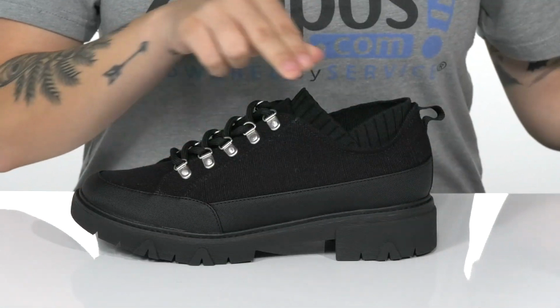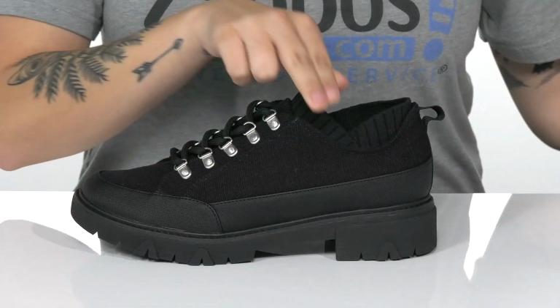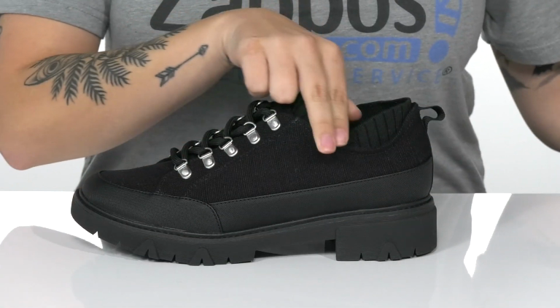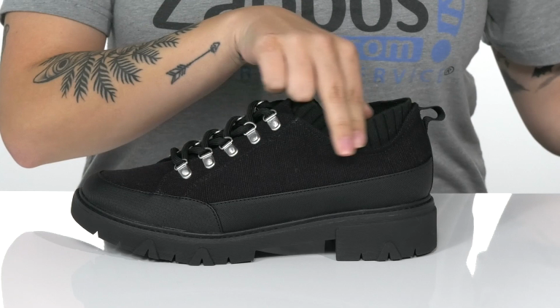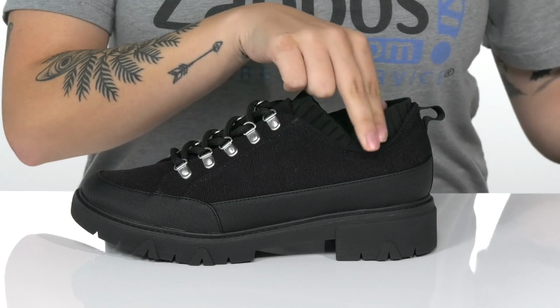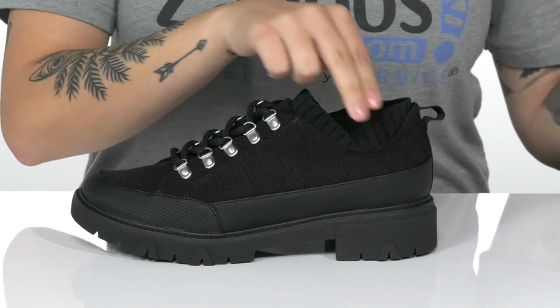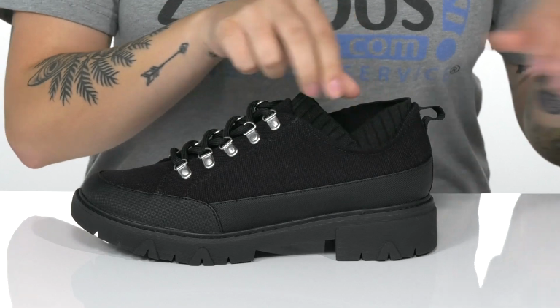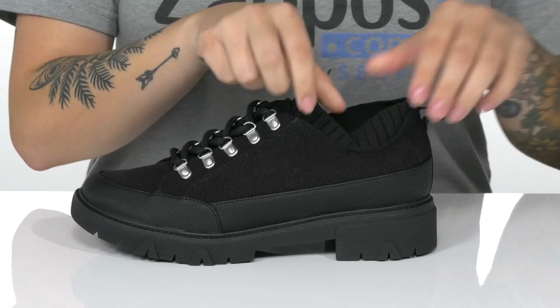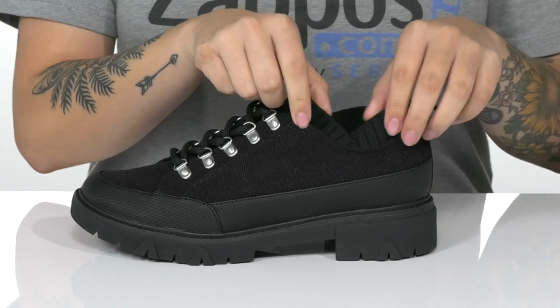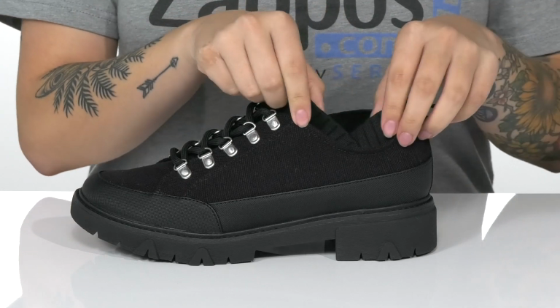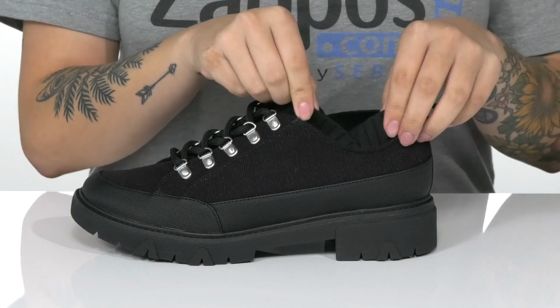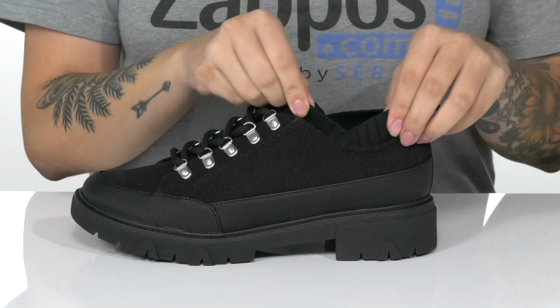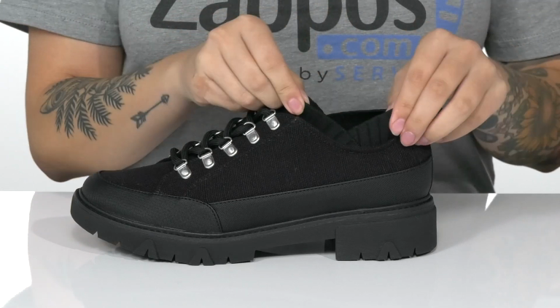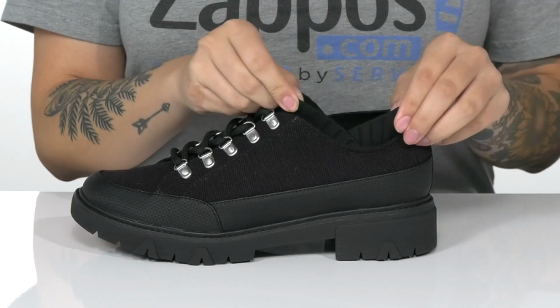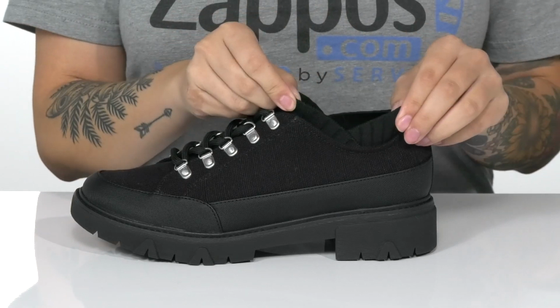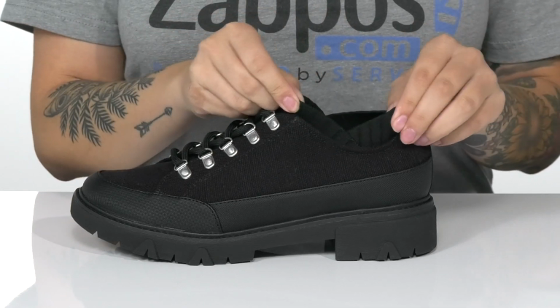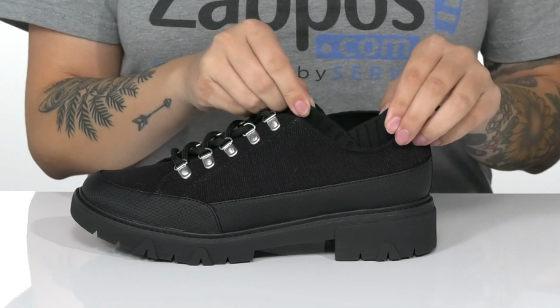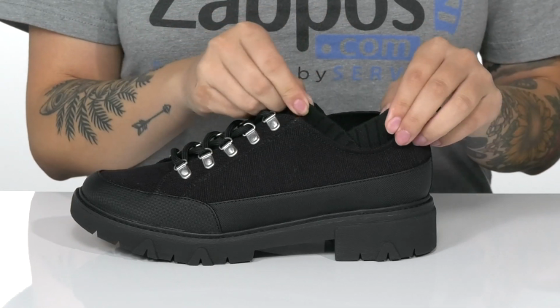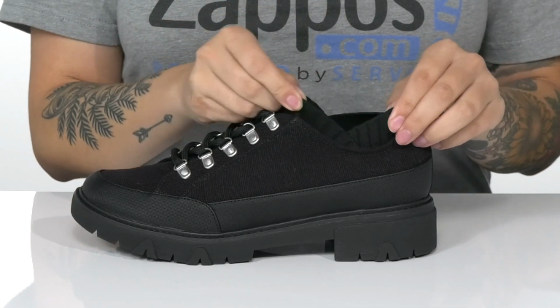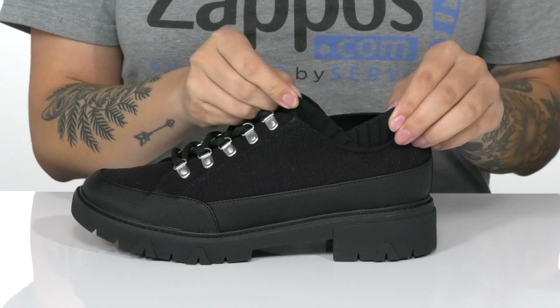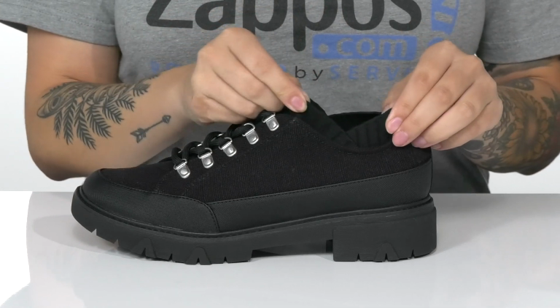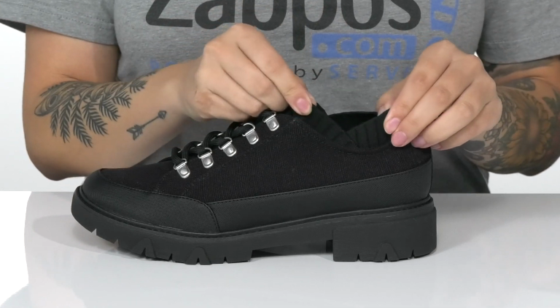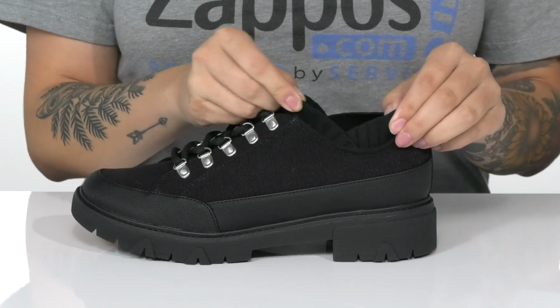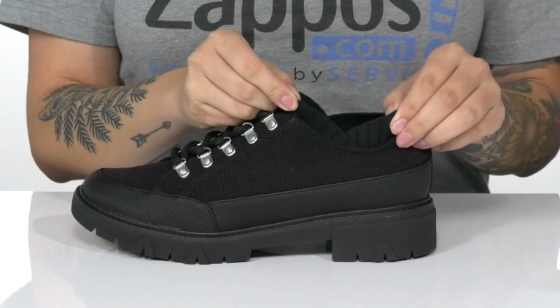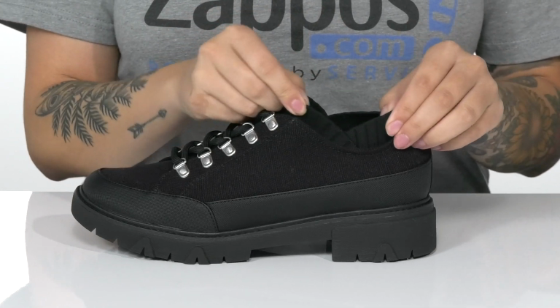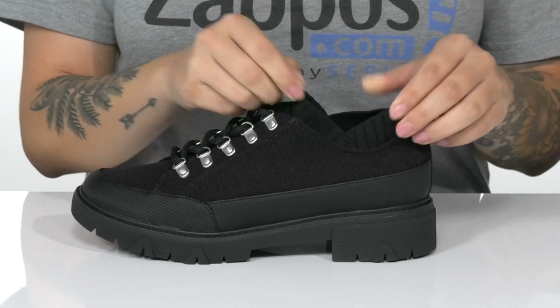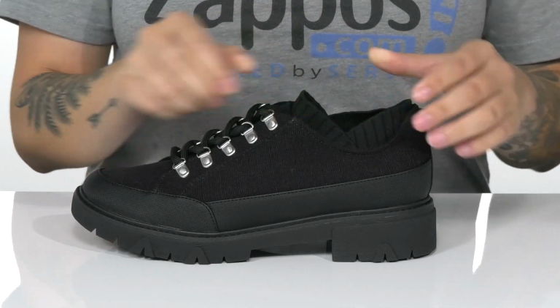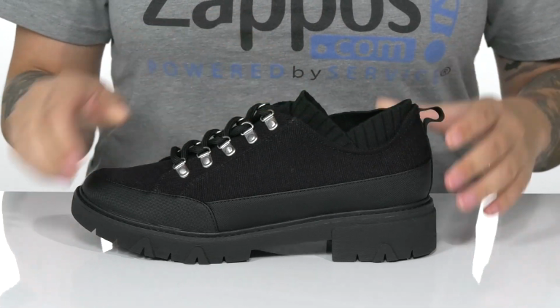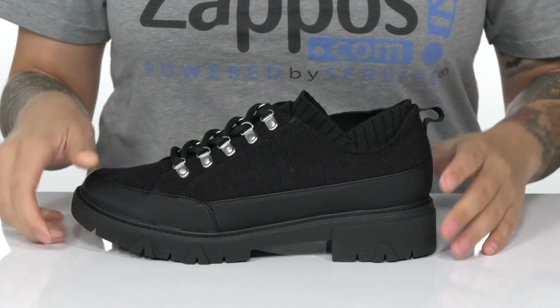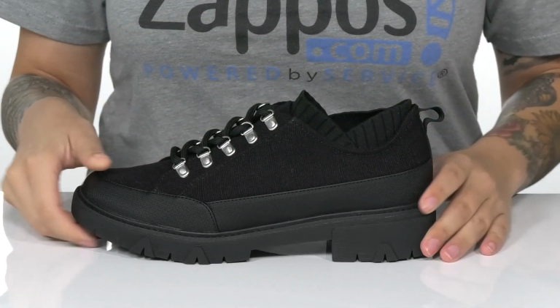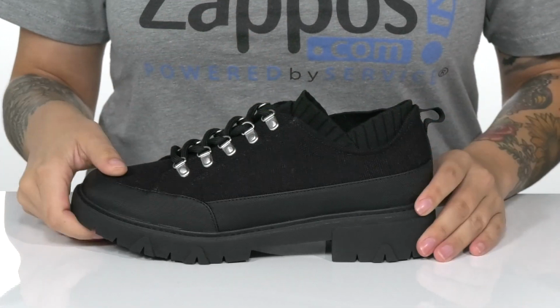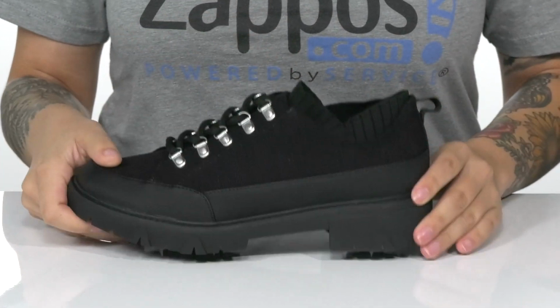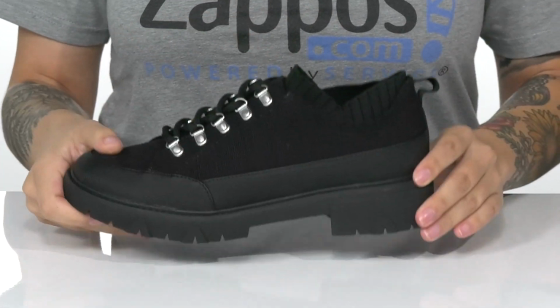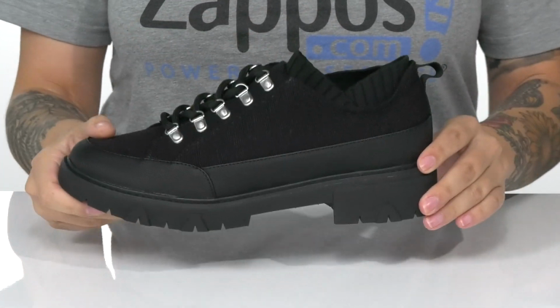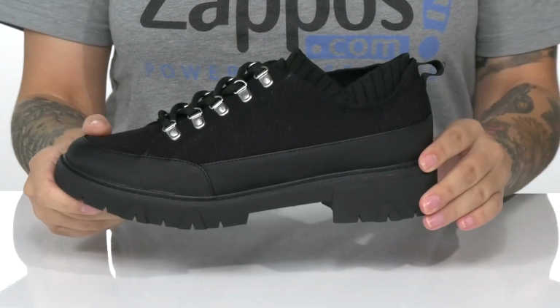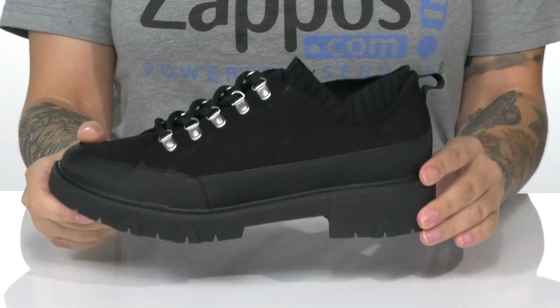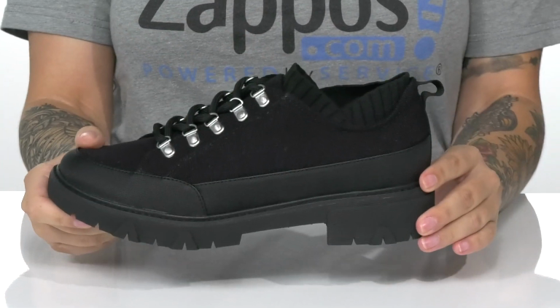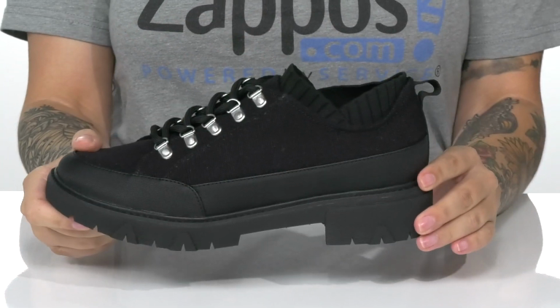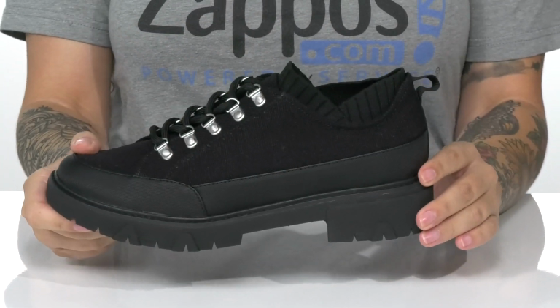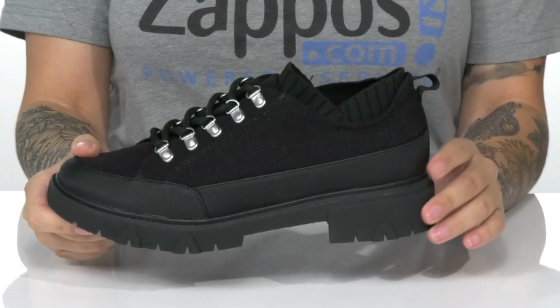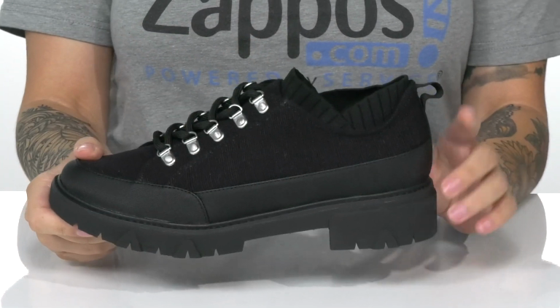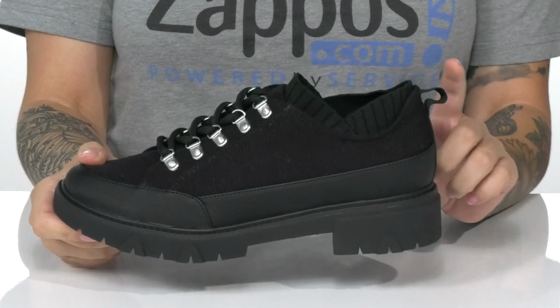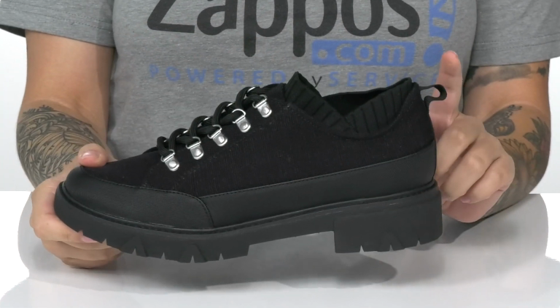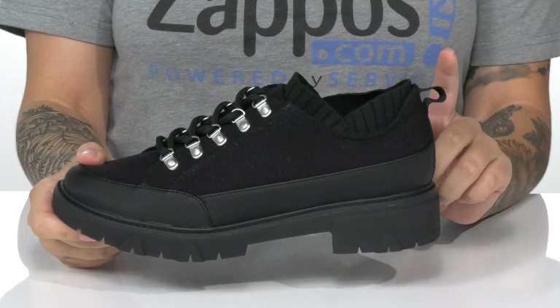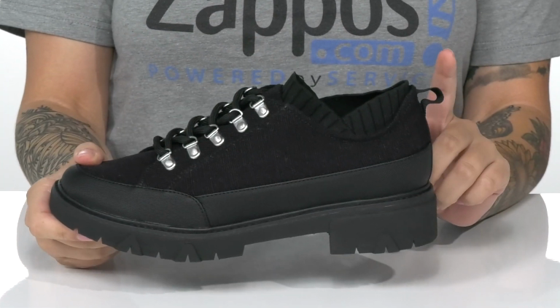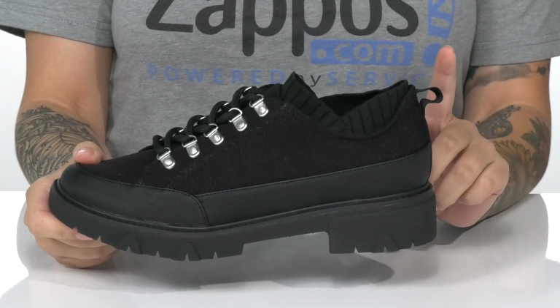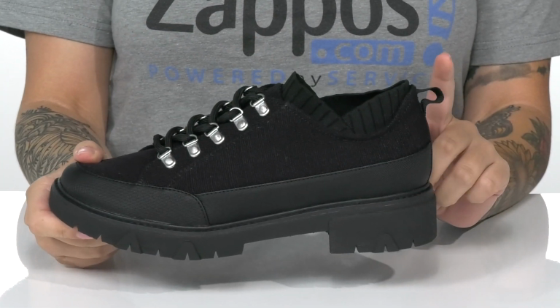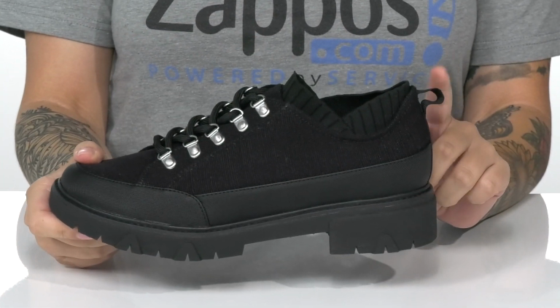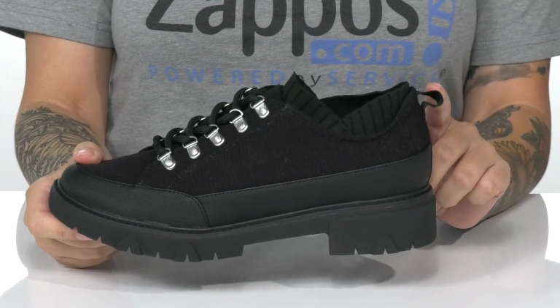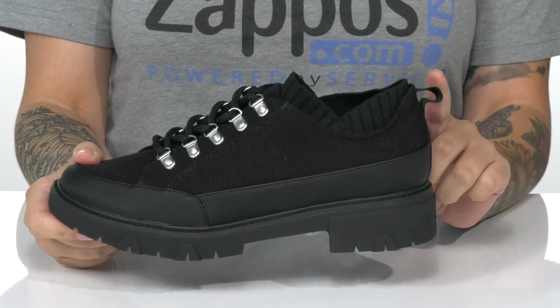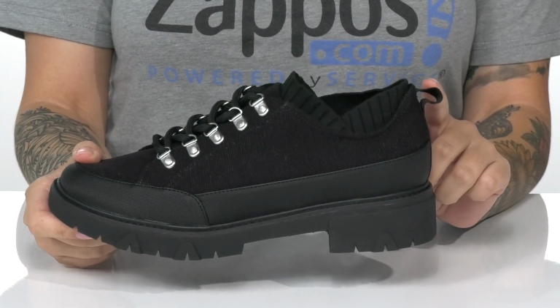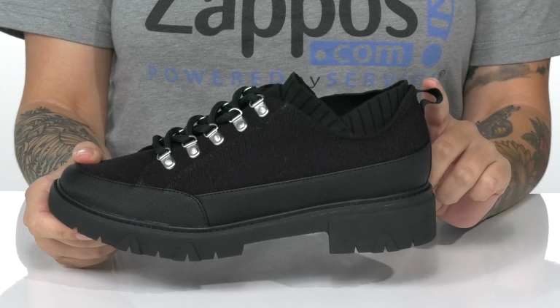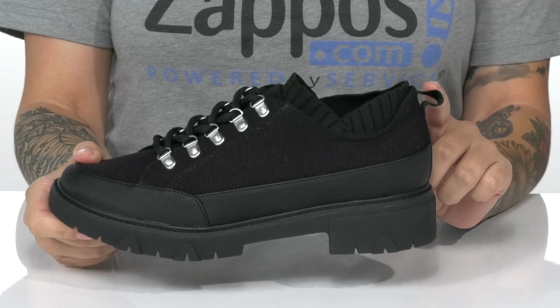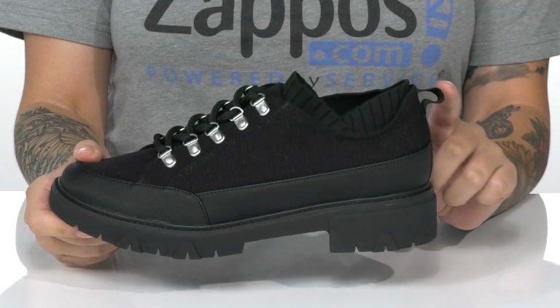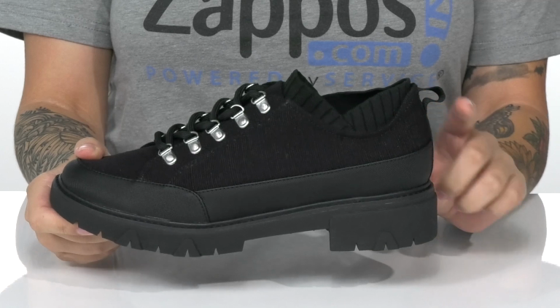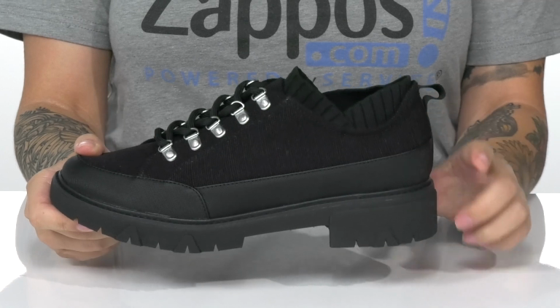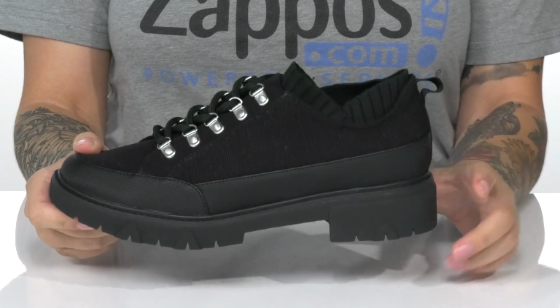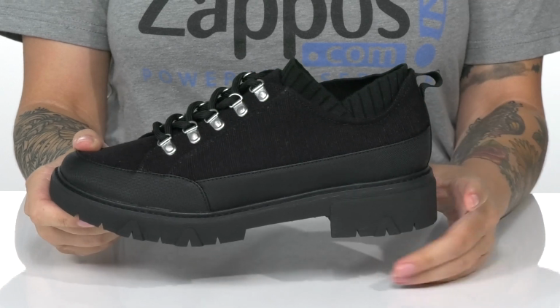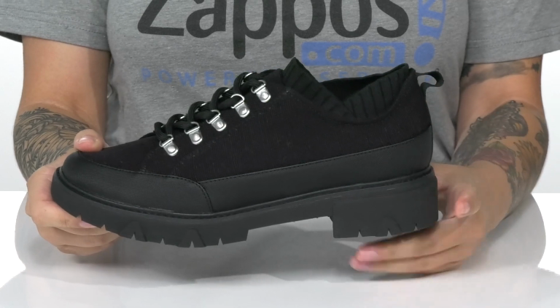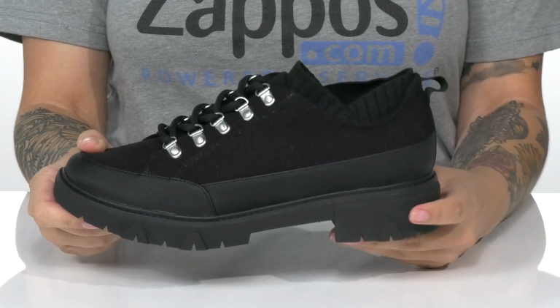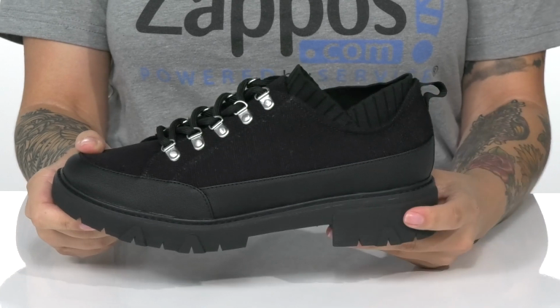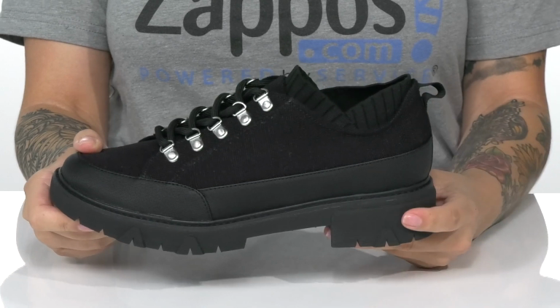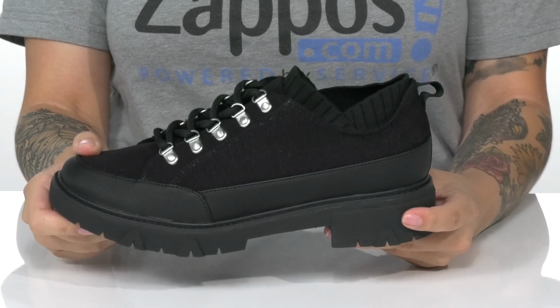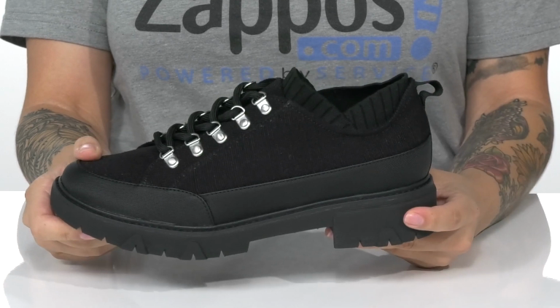That collar is going to stretch very easily, allowing you to slip these on with no problem. And they have a pull tab on the back to assist you.